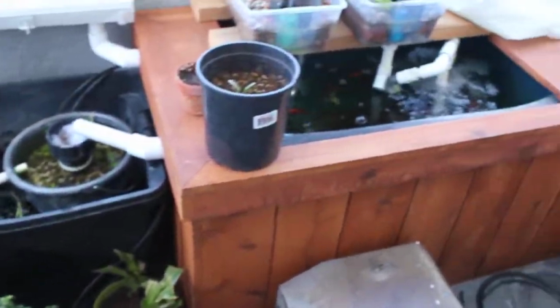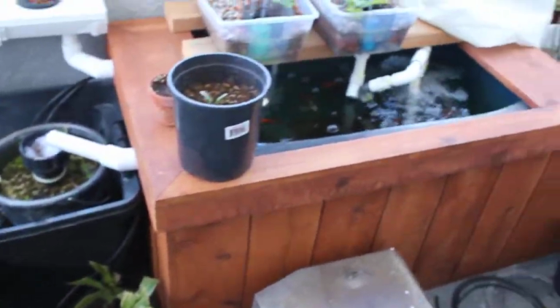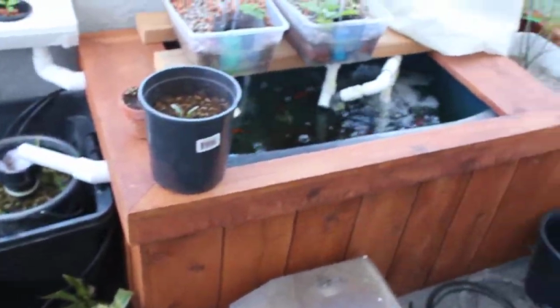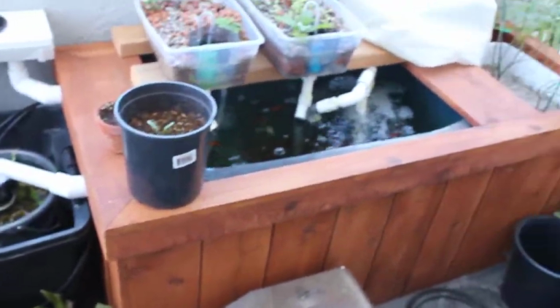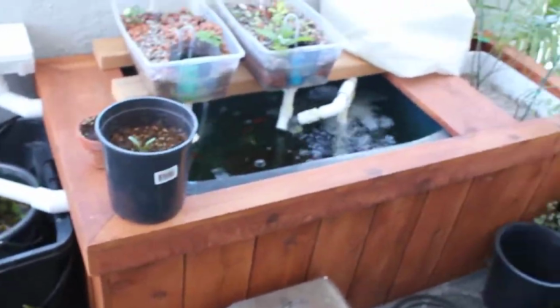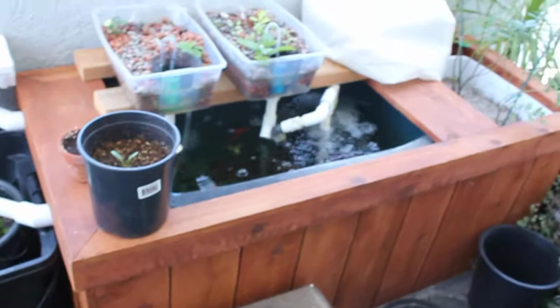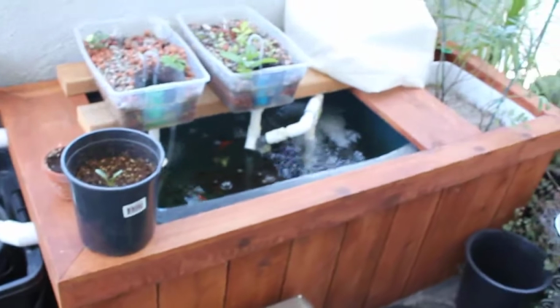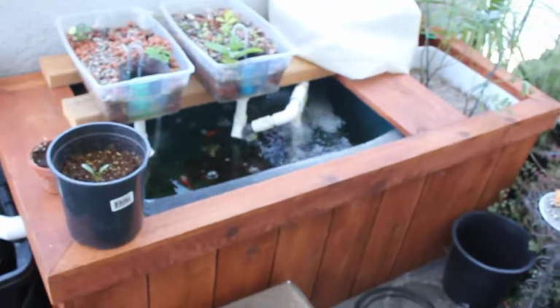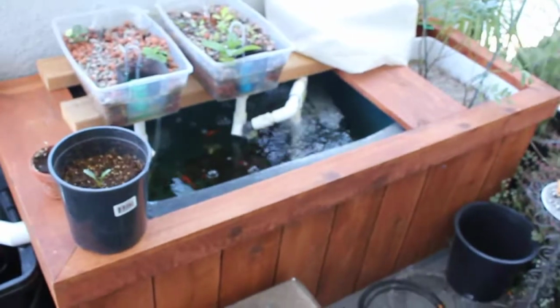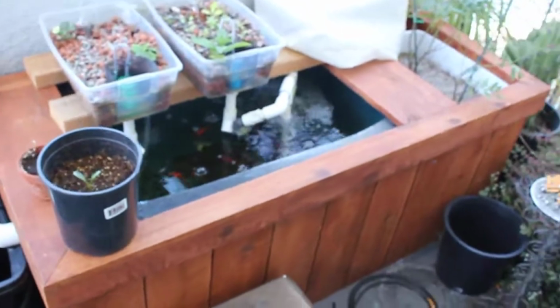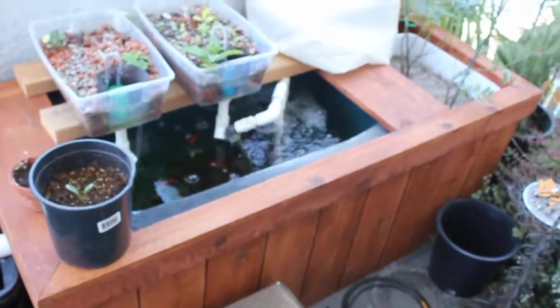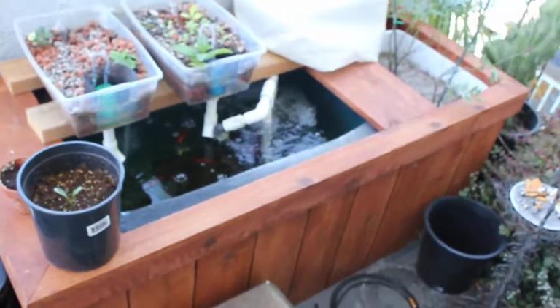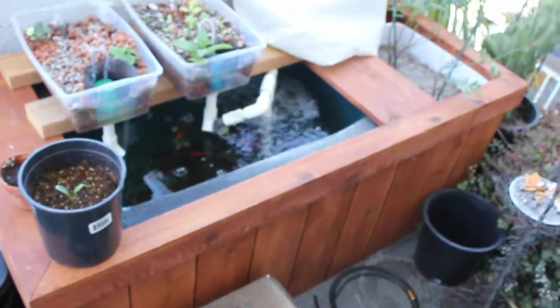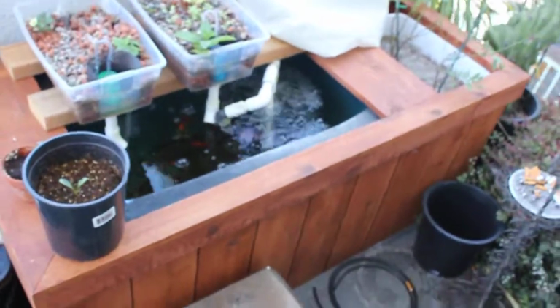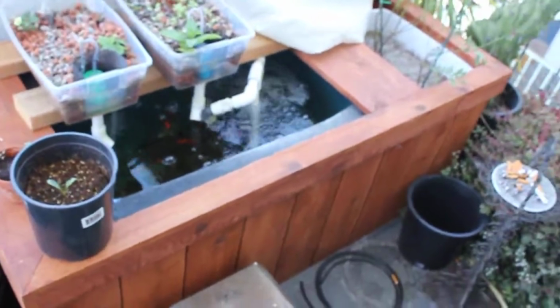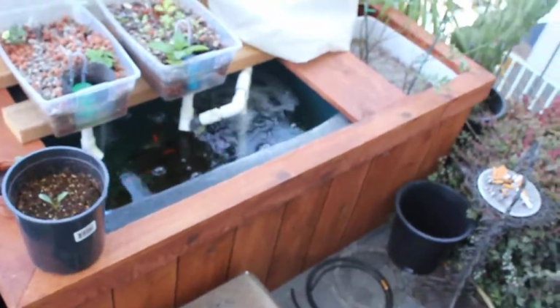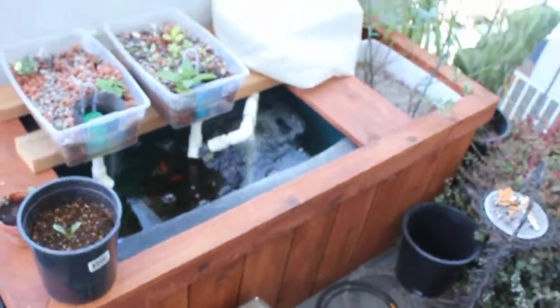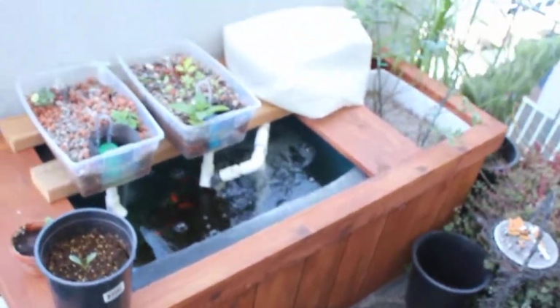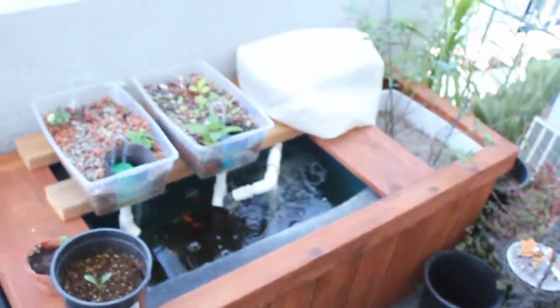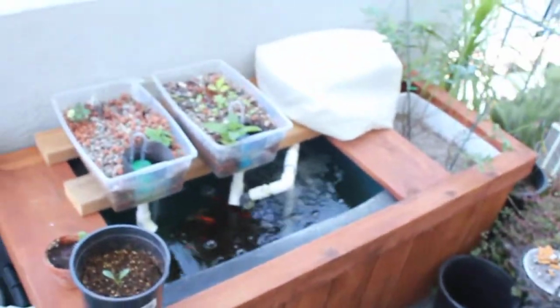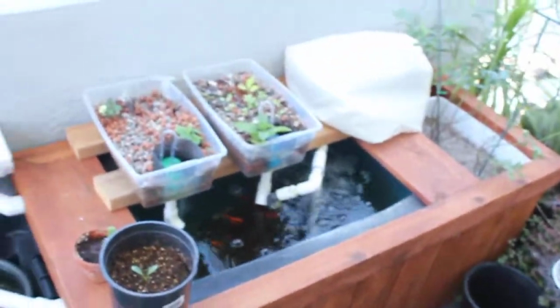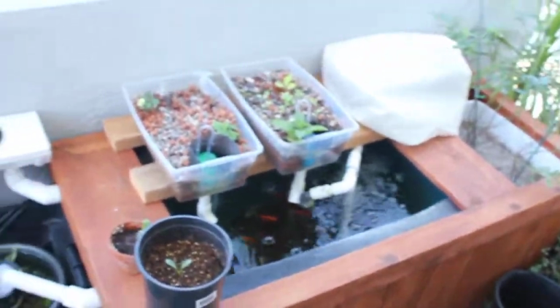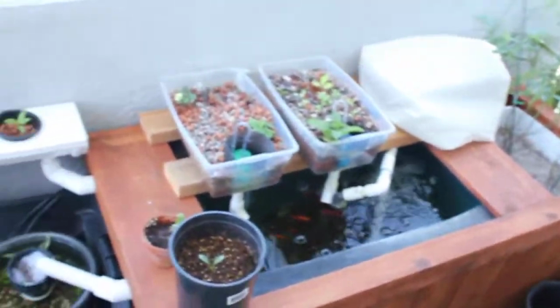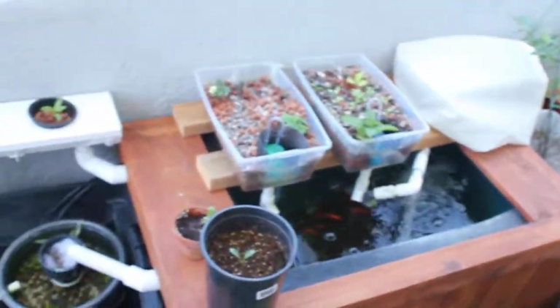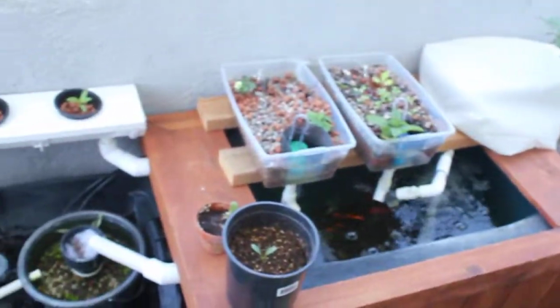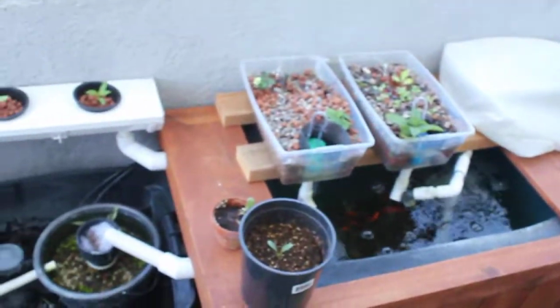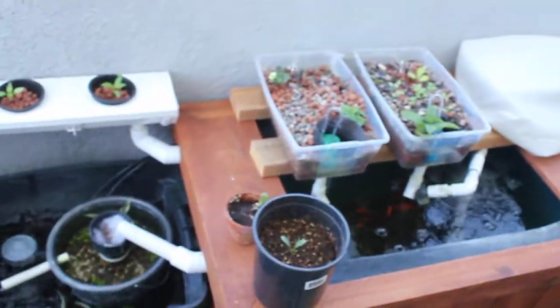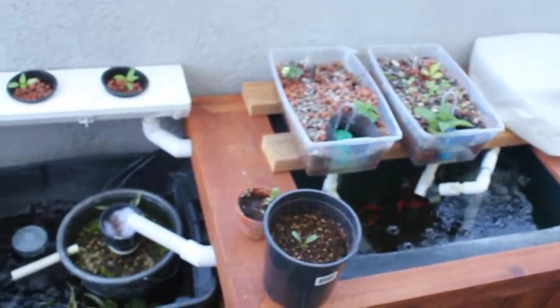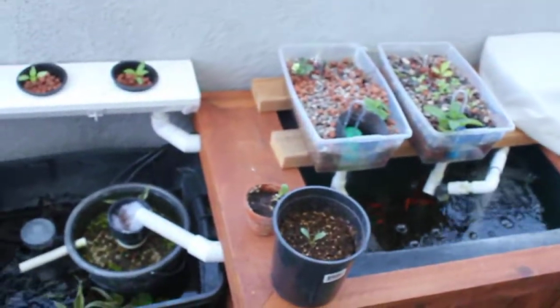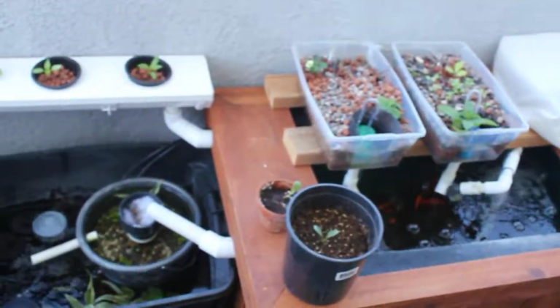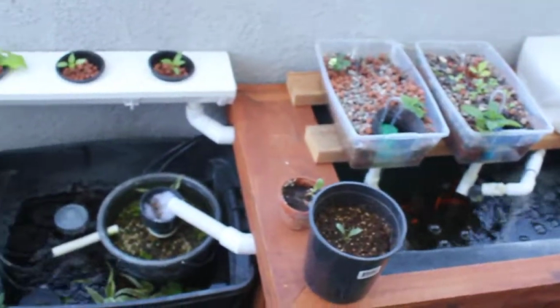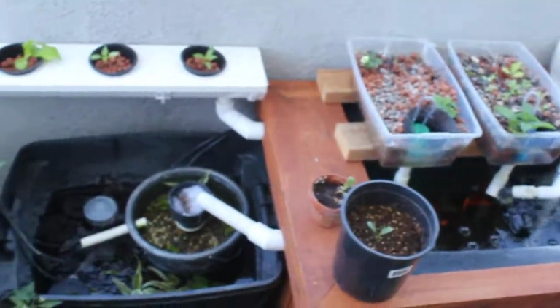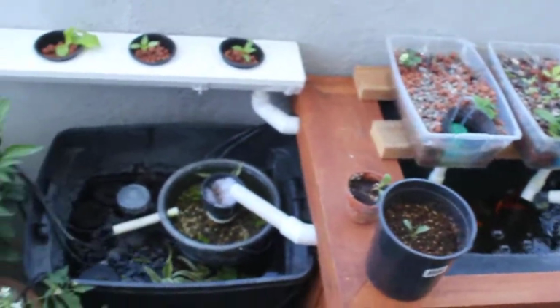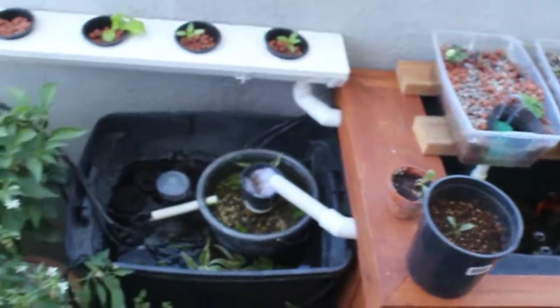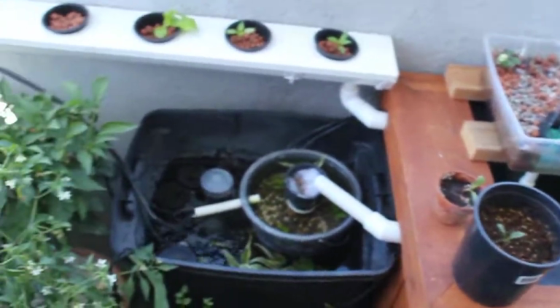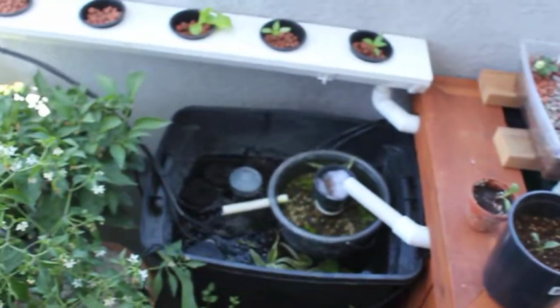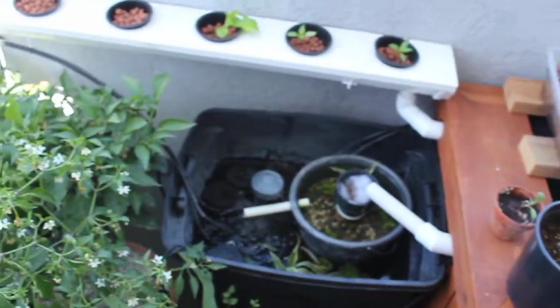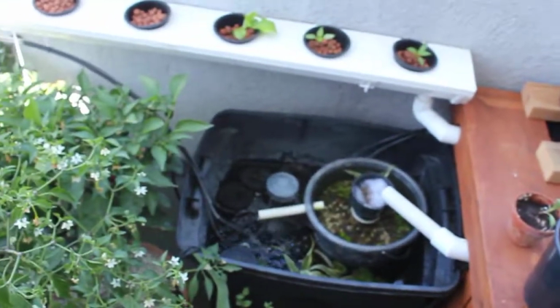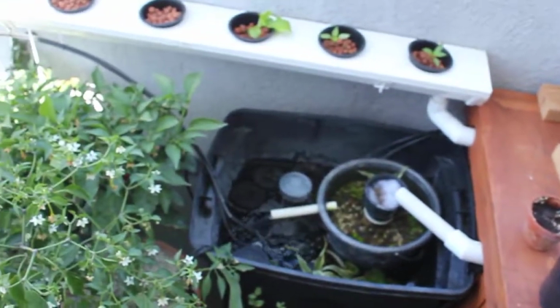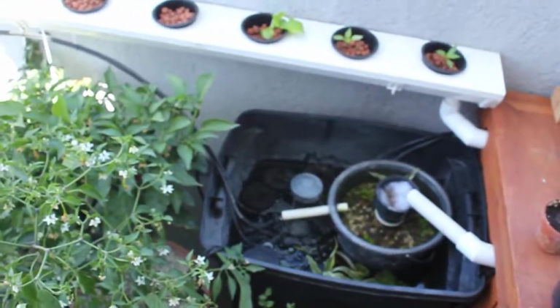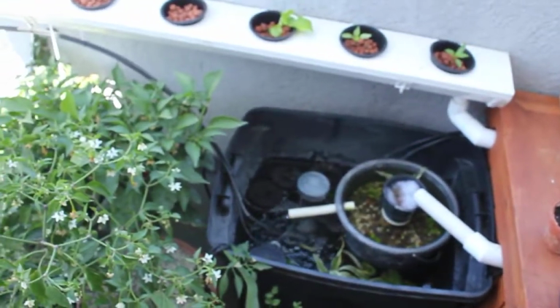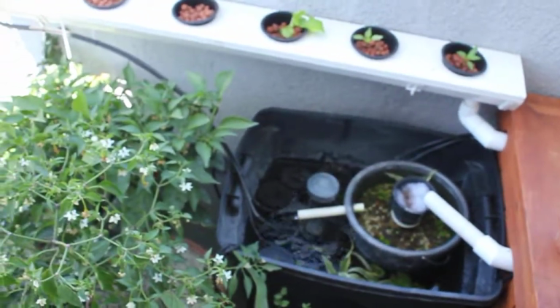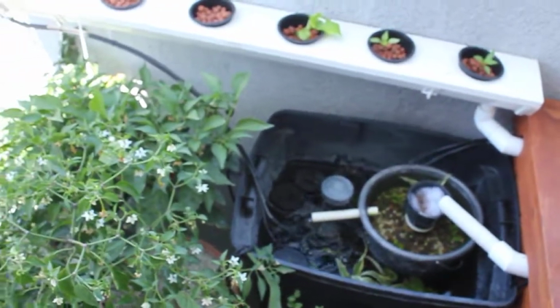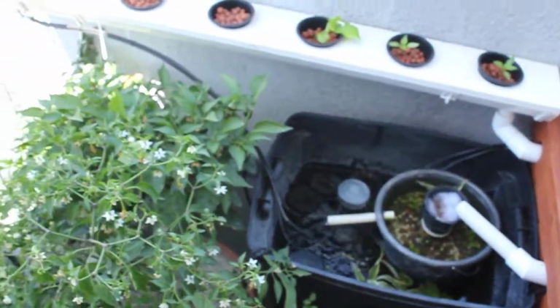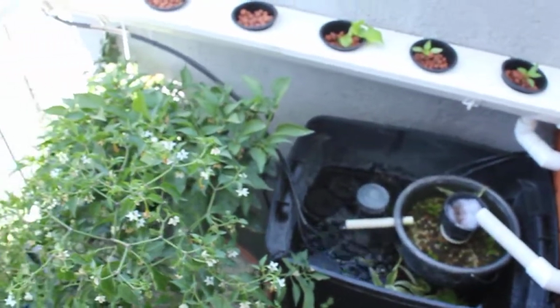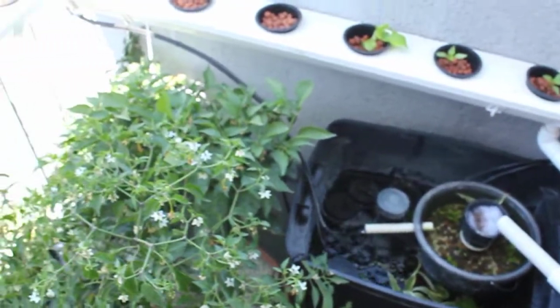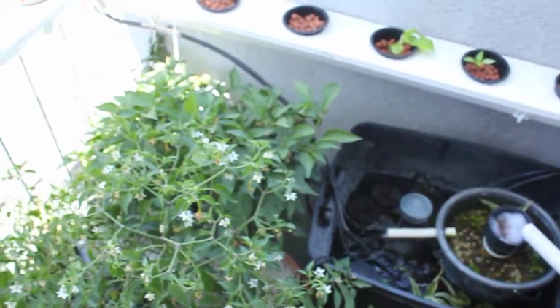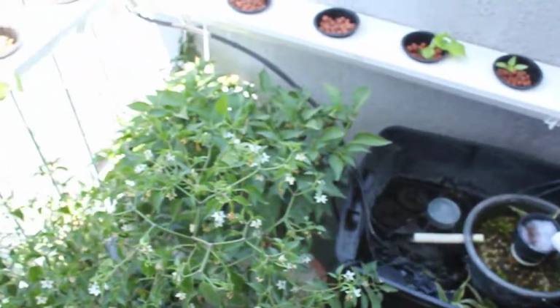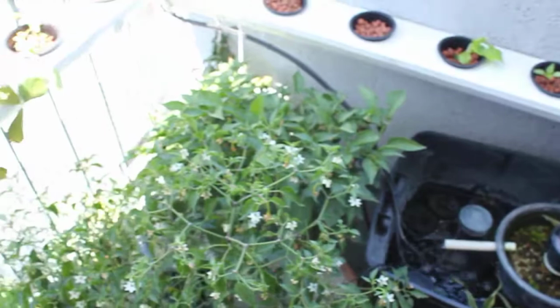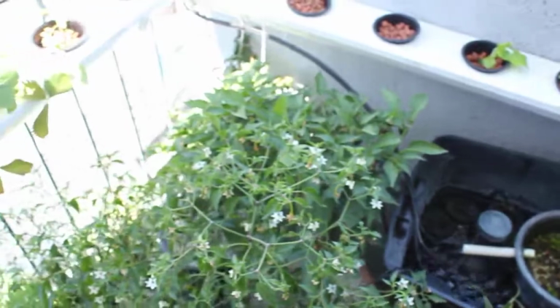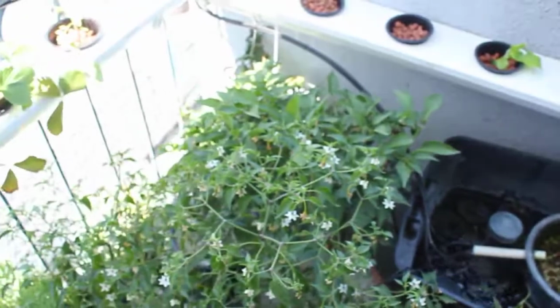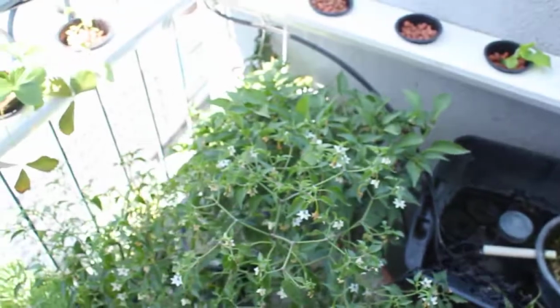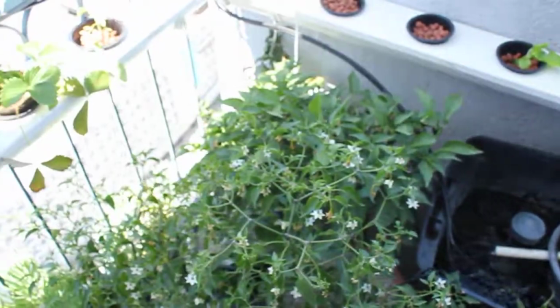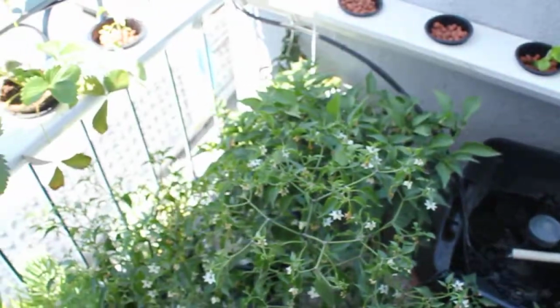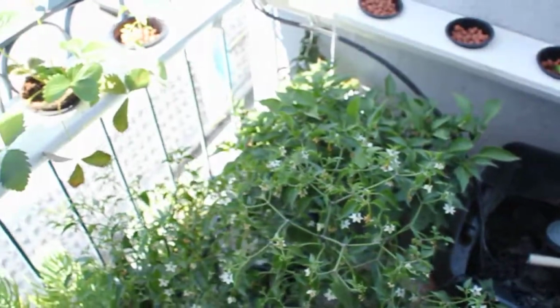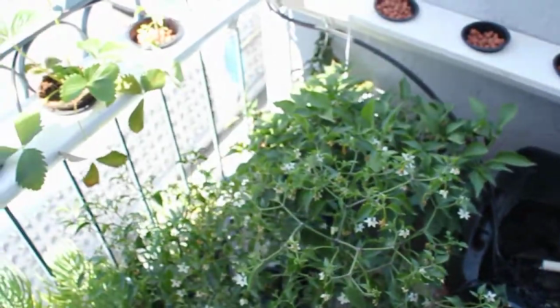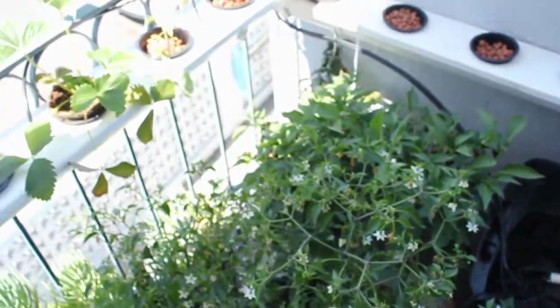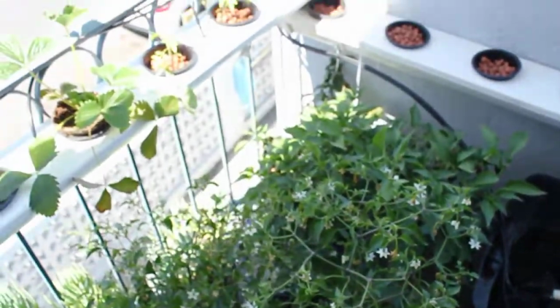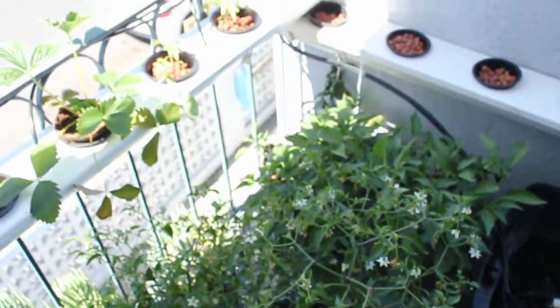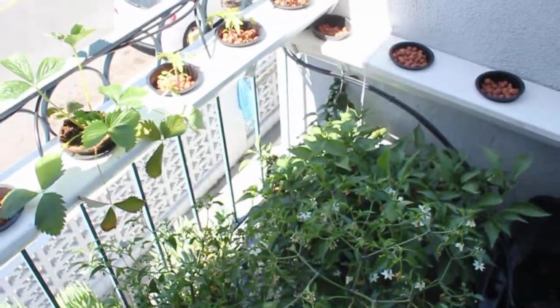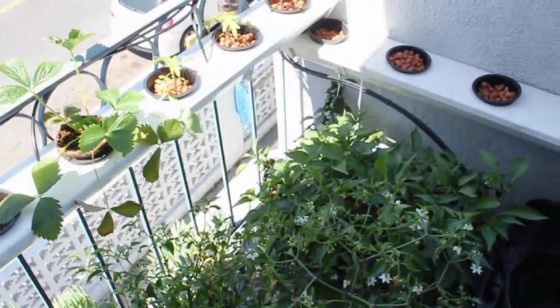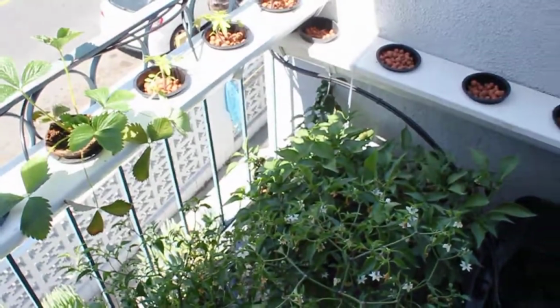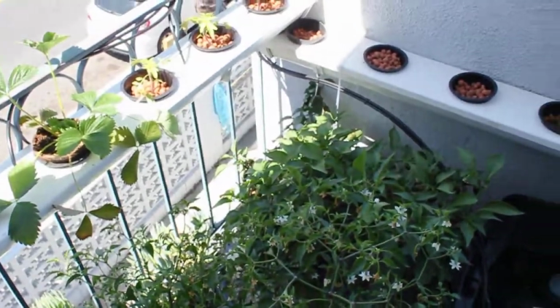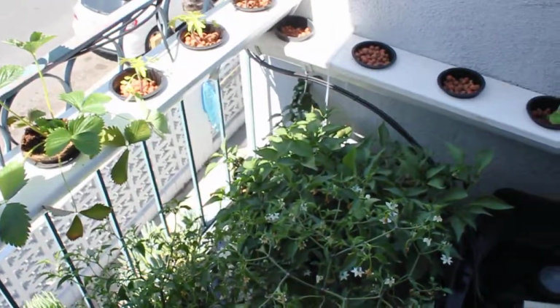But that's it — update number four. Aquaponics rocks. Seems to be doing okay. Thanks for watching.